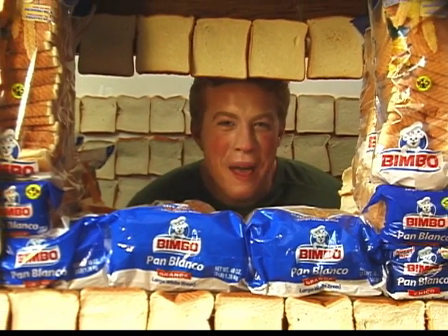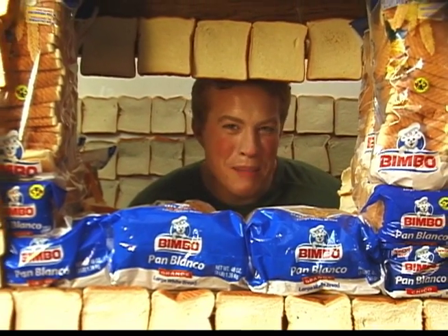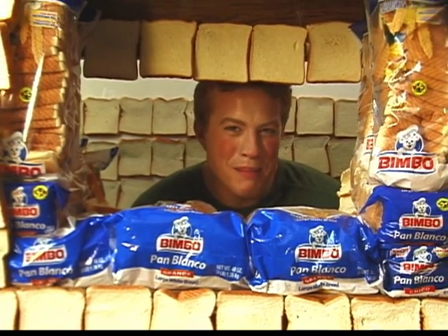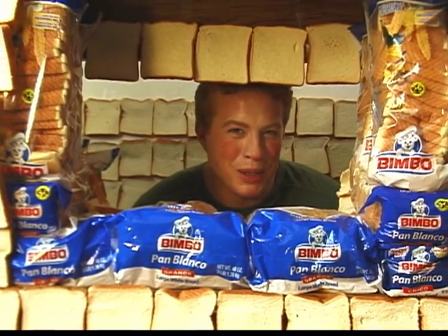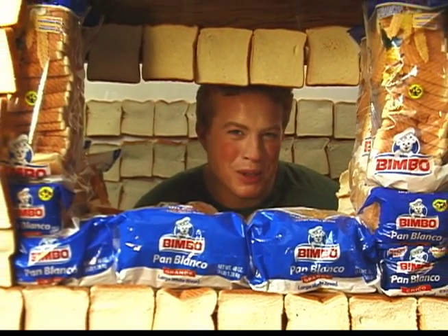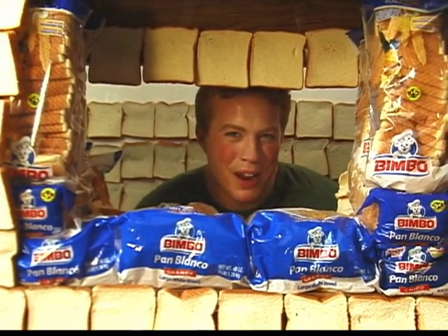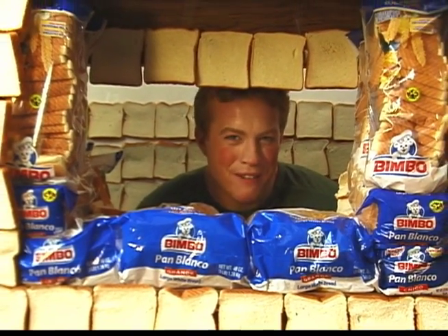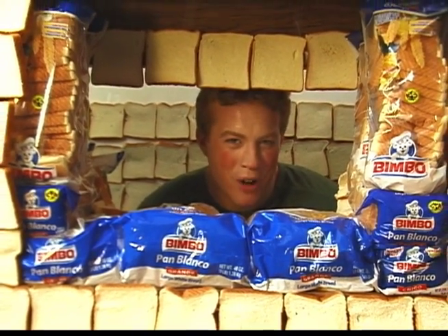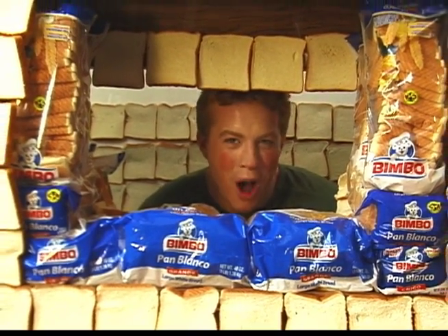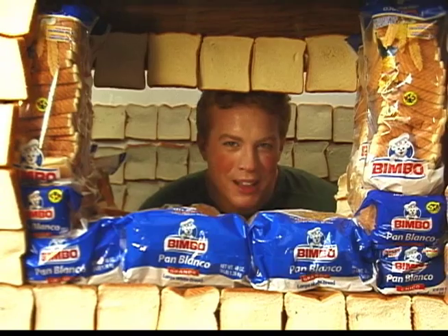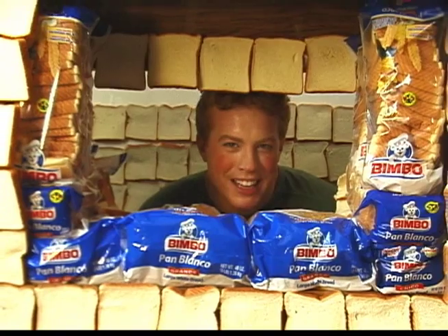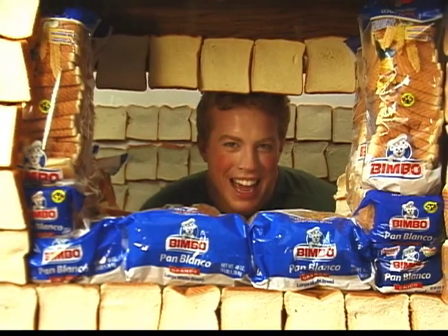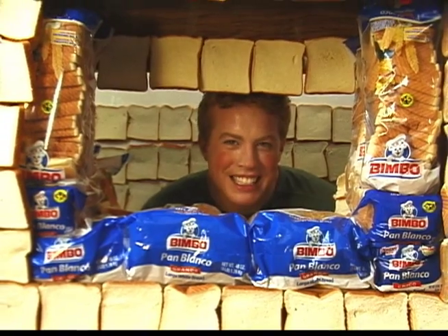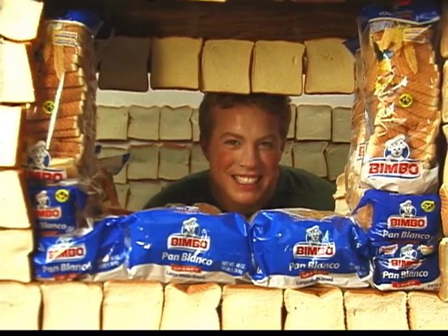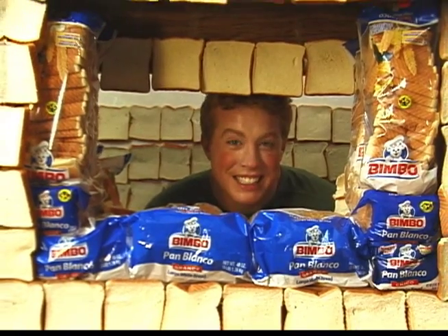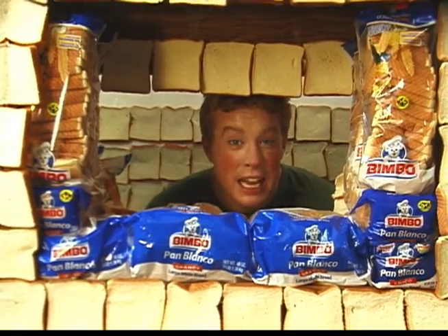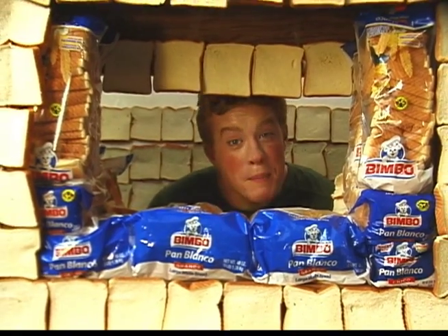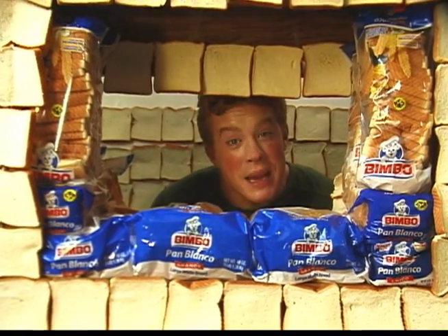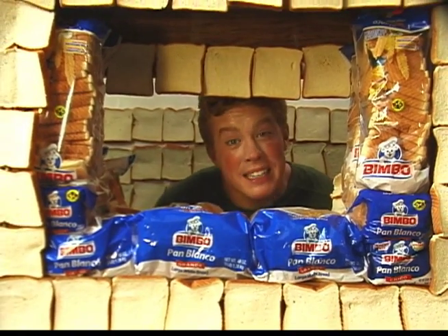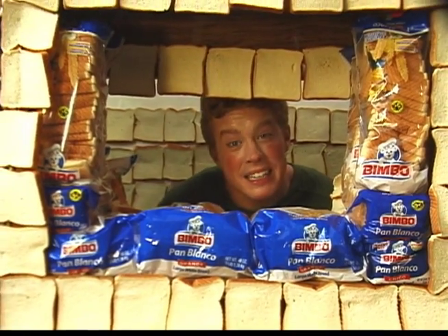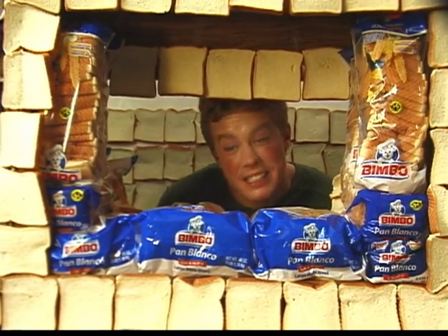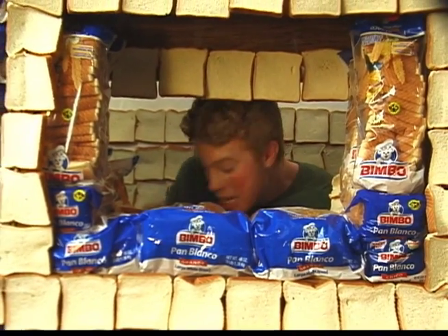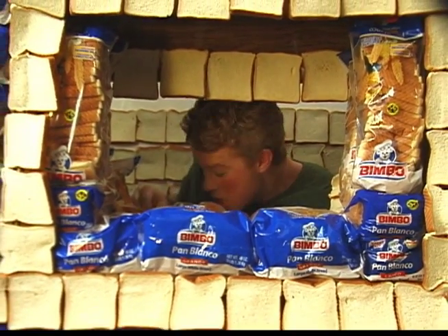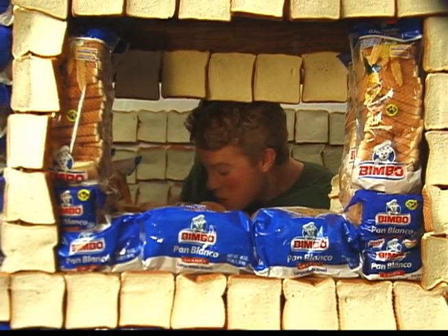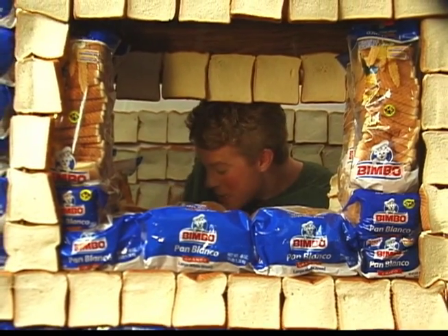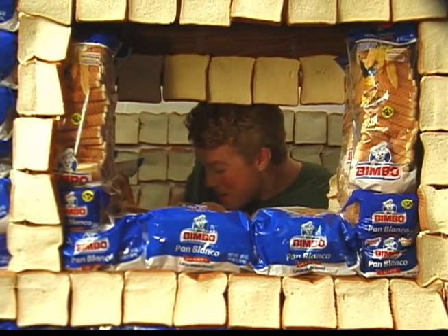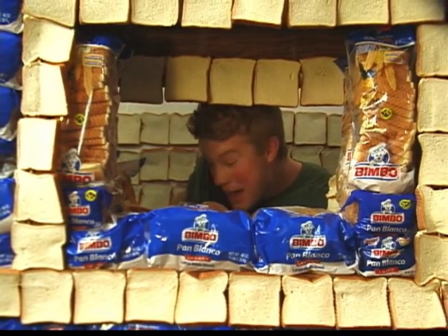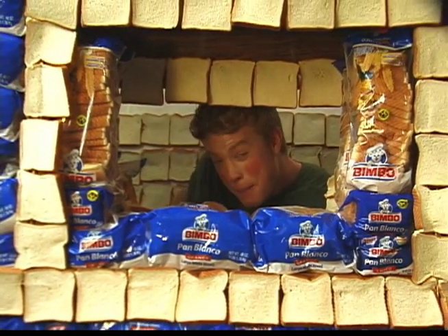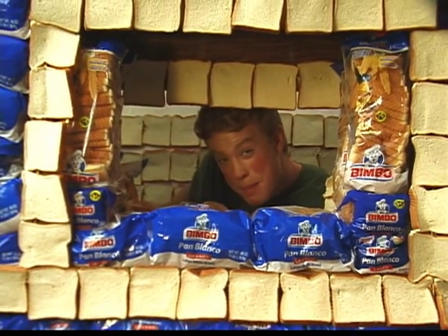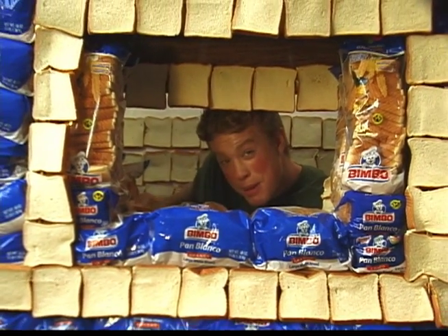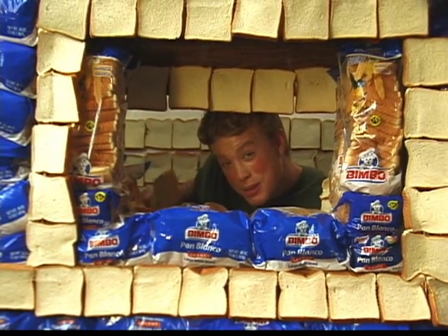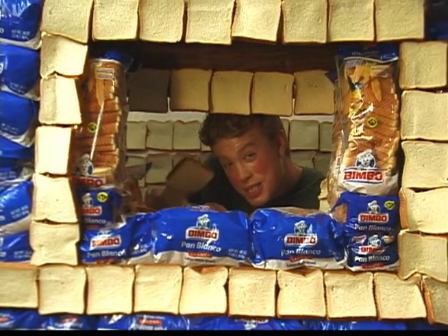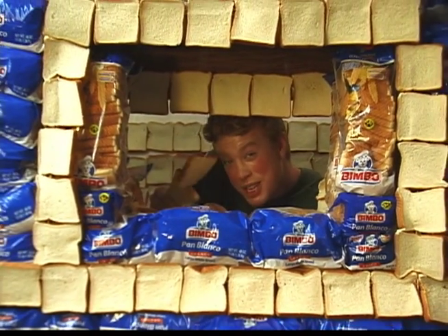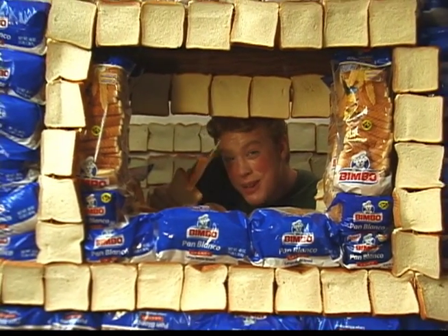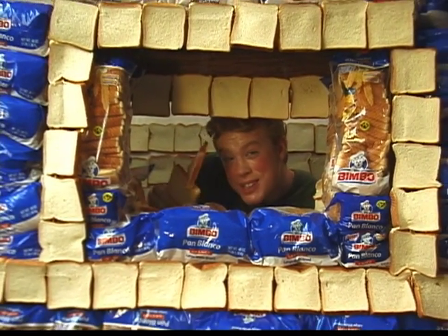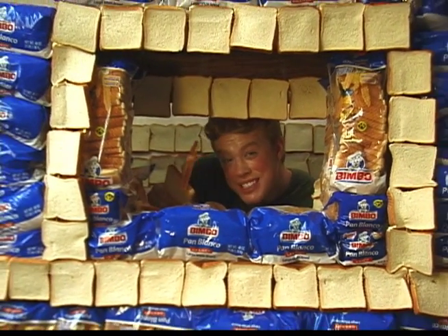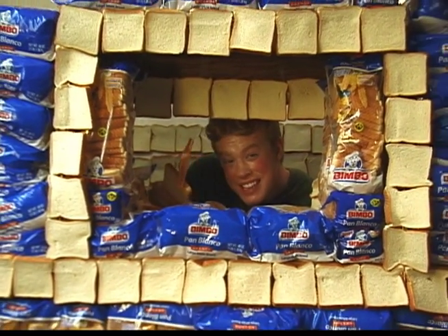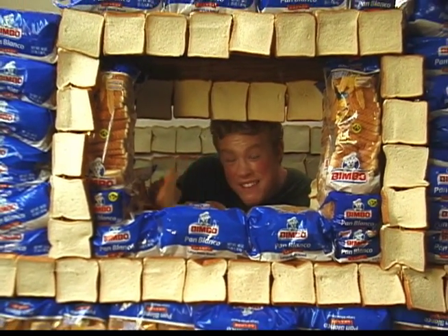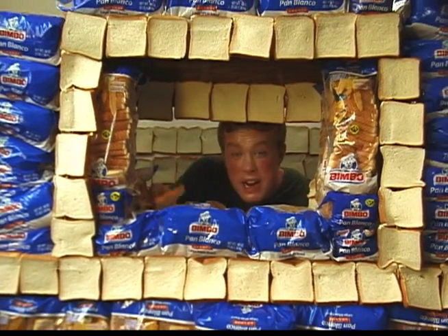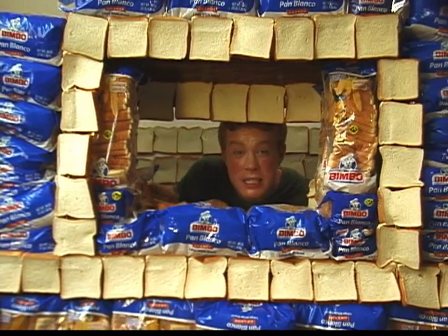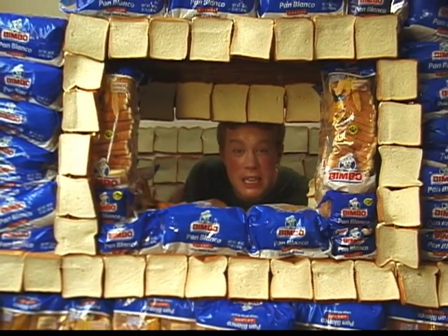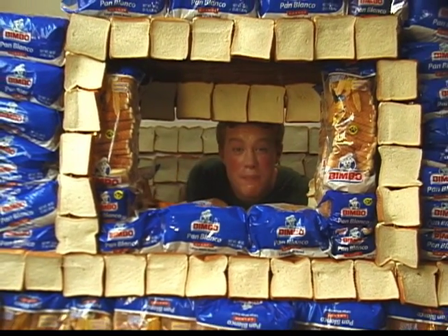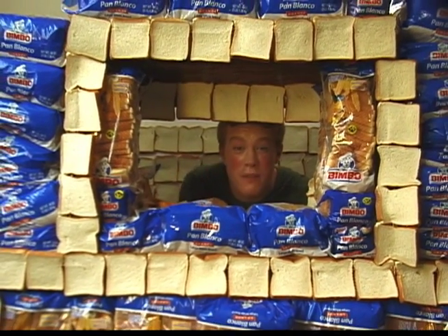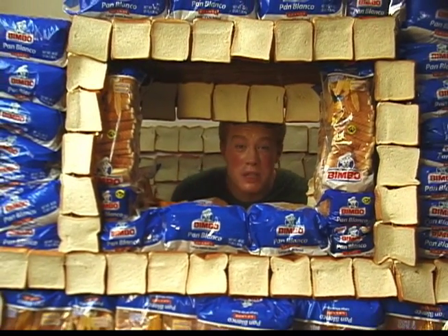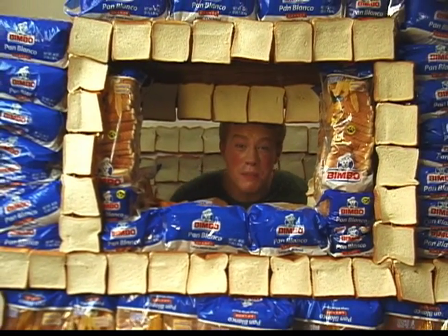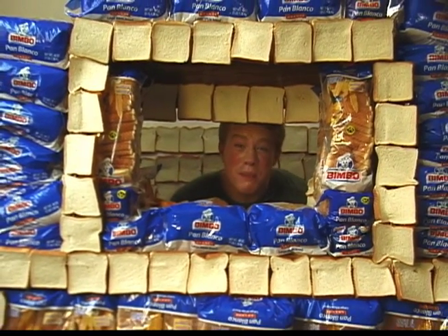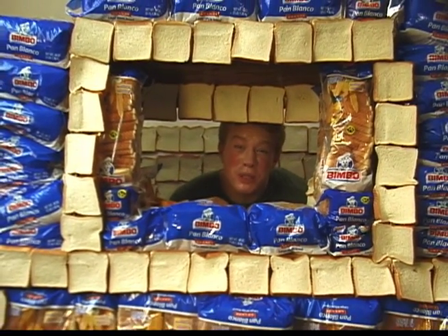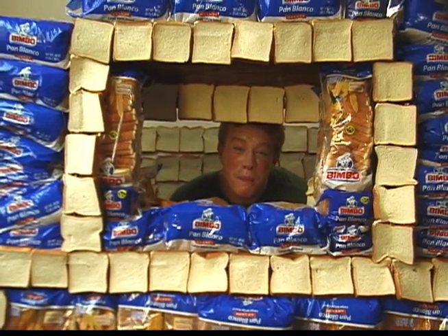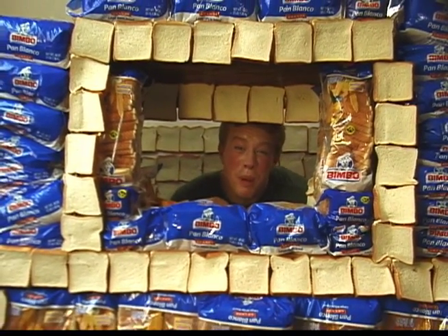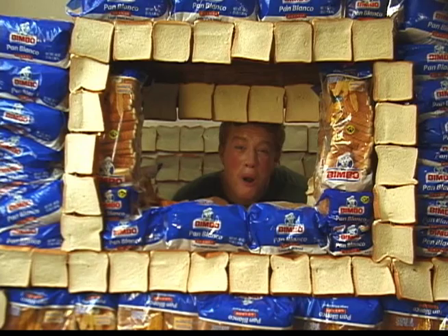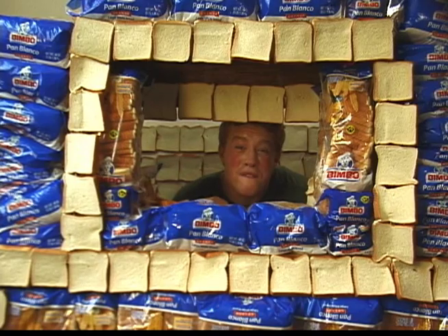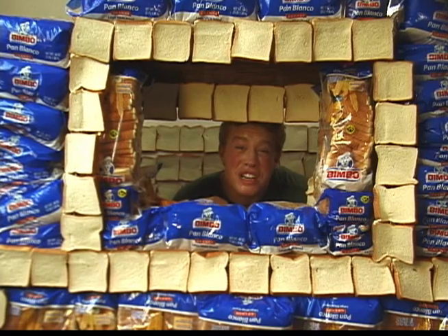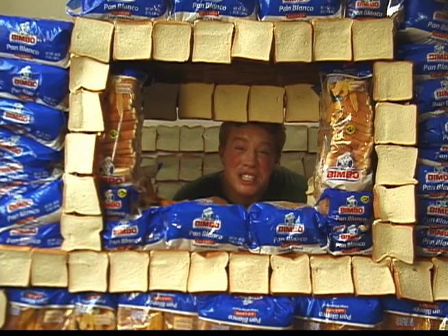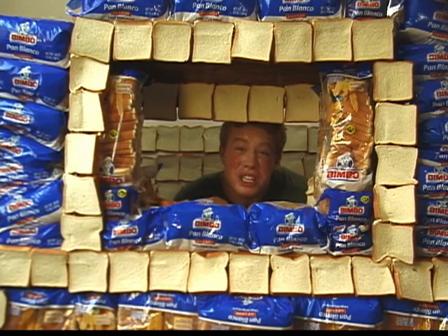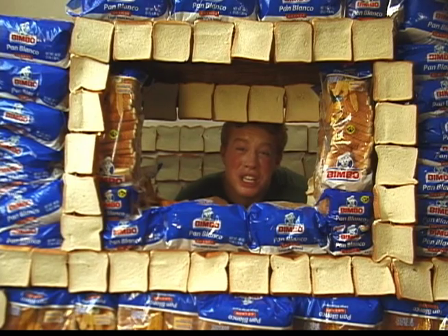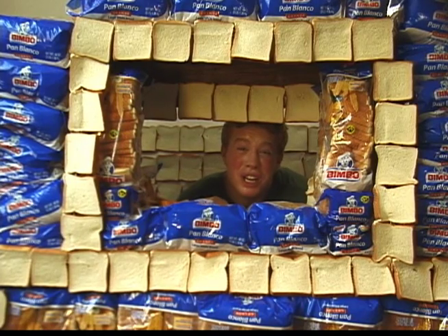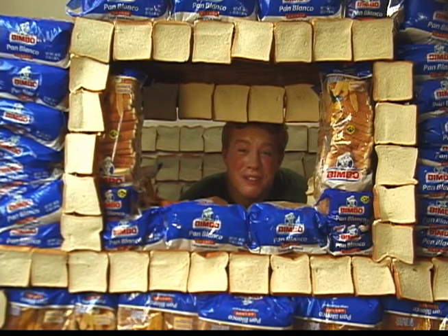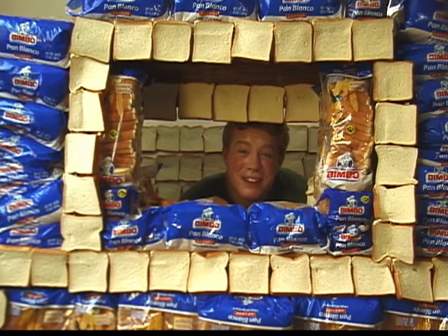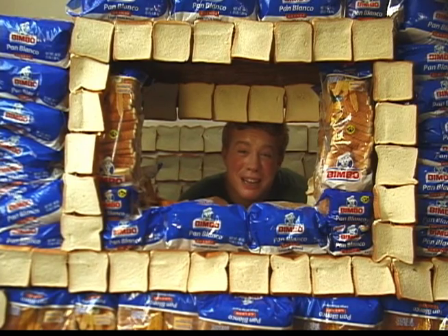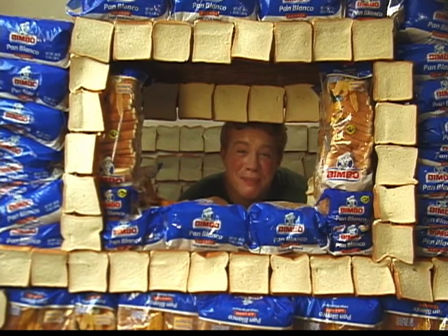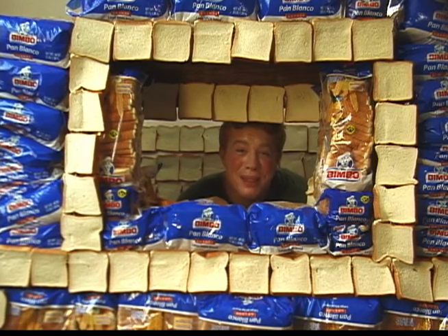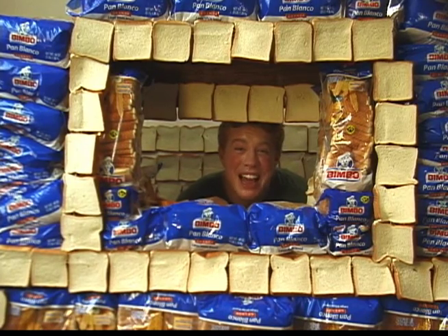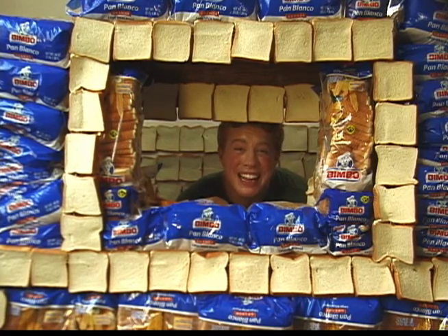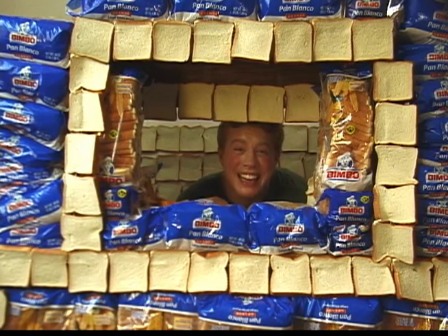Bimbo's great for all occasions, like picnics. You can make bimbo skewers. Even on sleepovers, bimbo's the perfect security blanket.